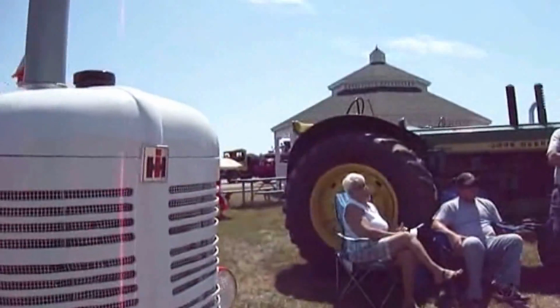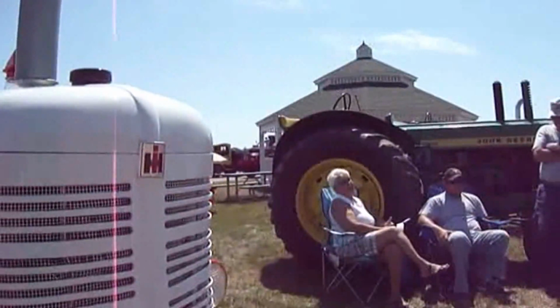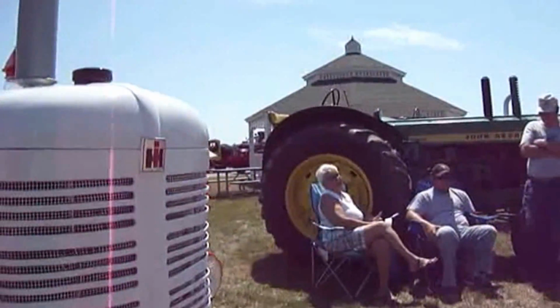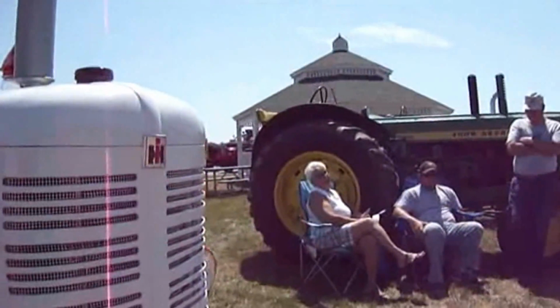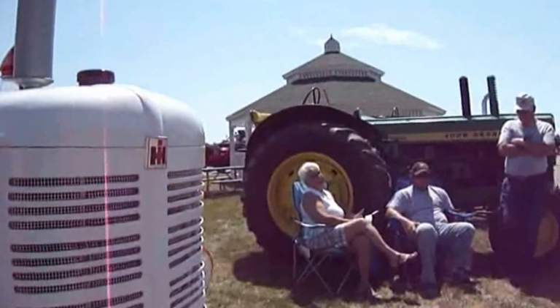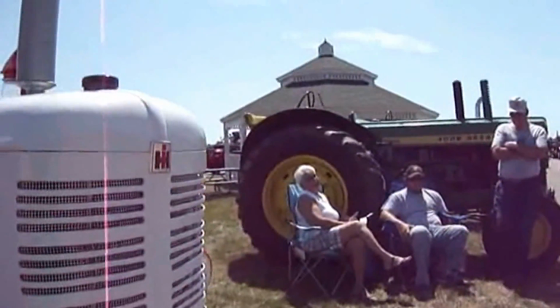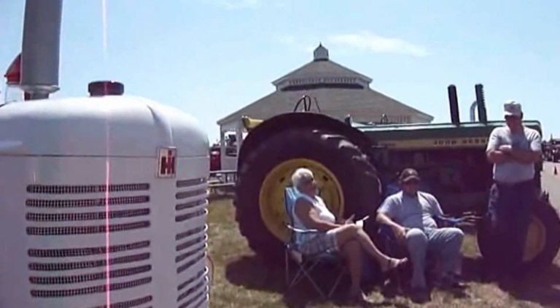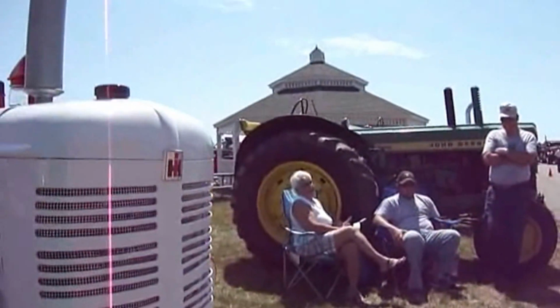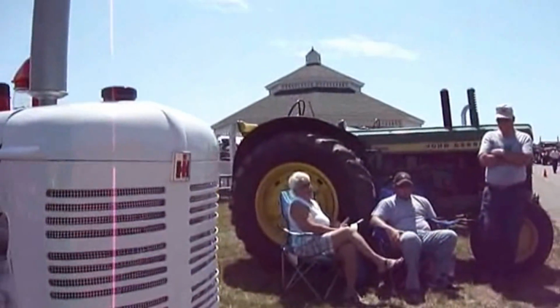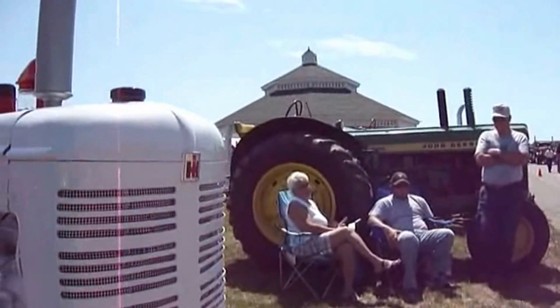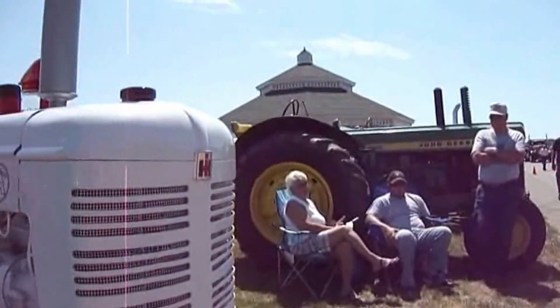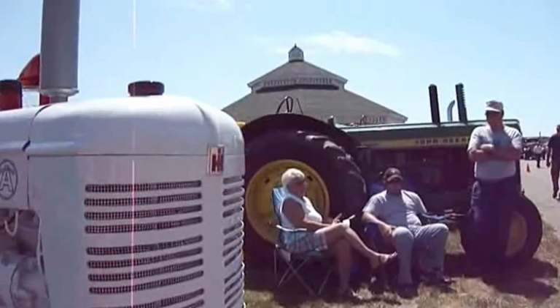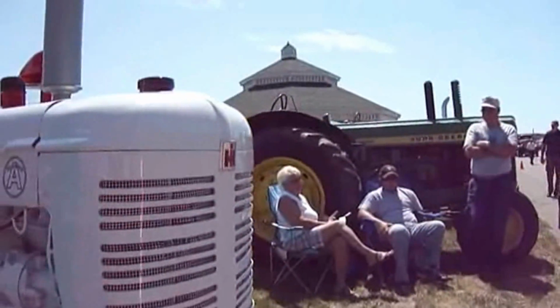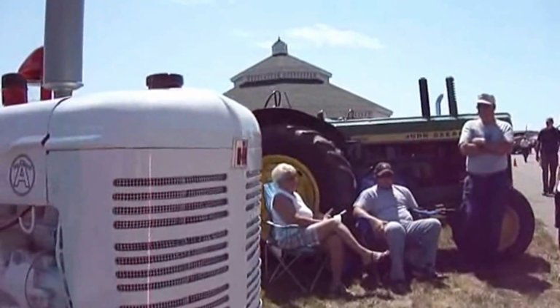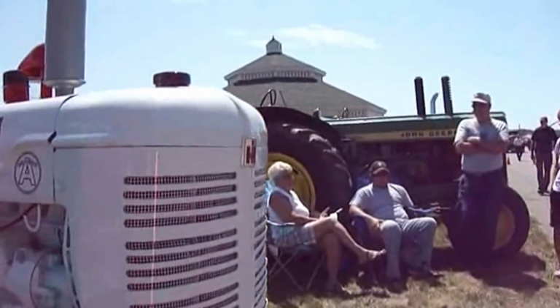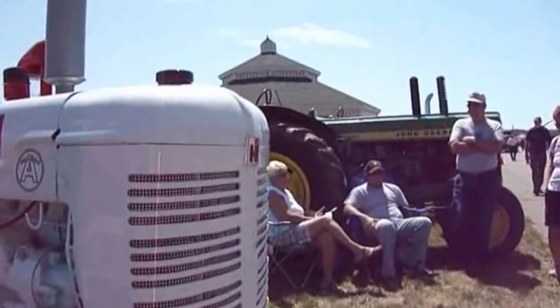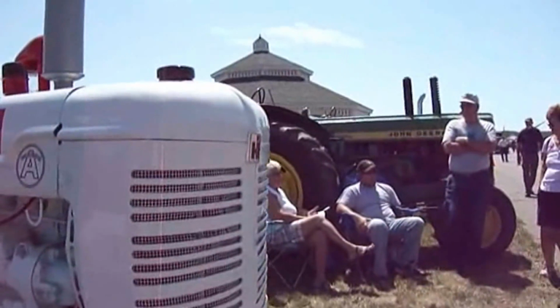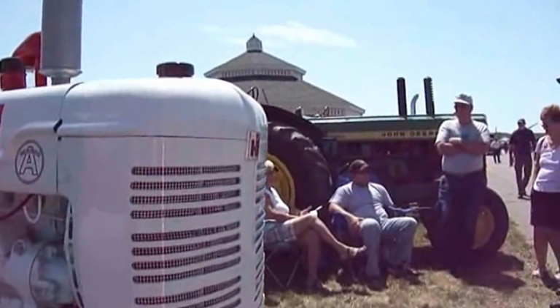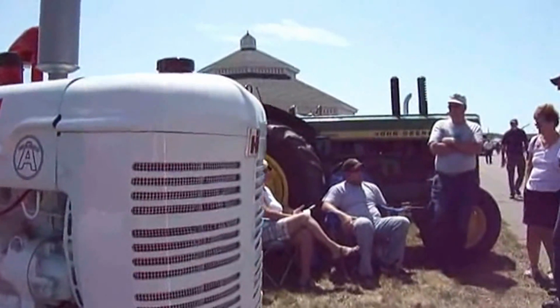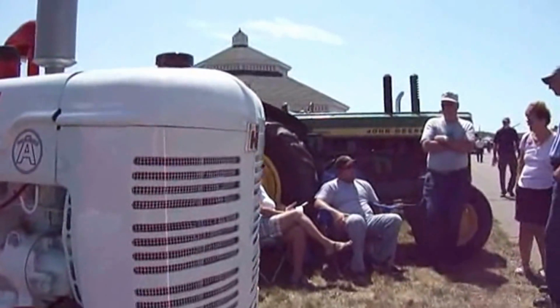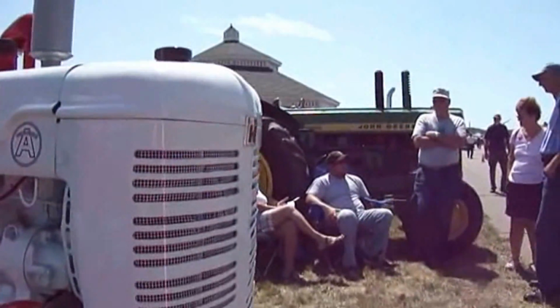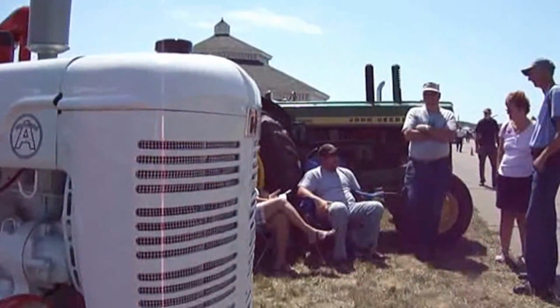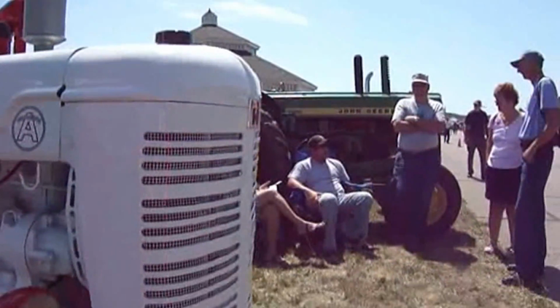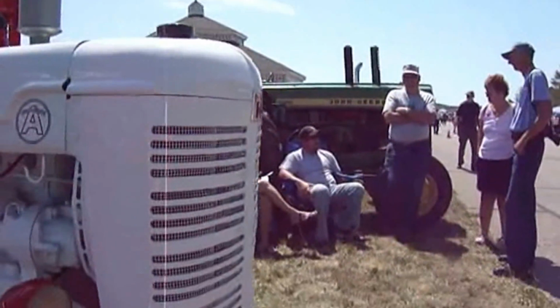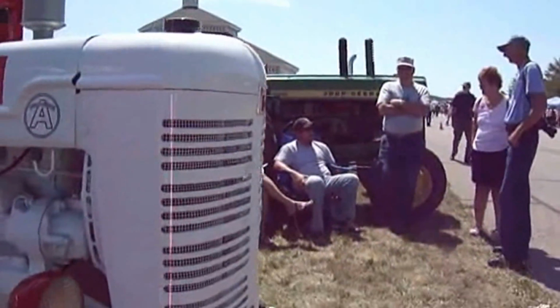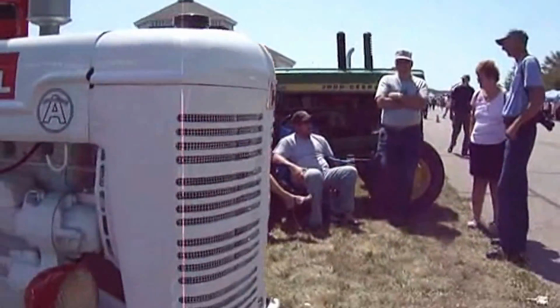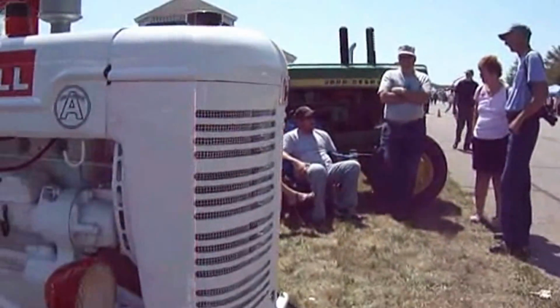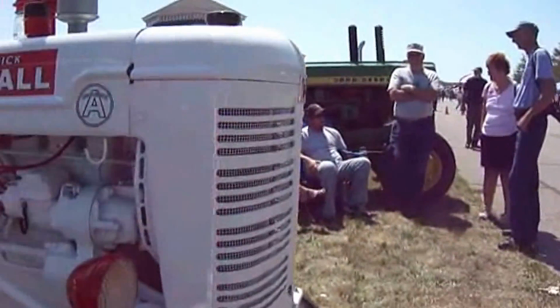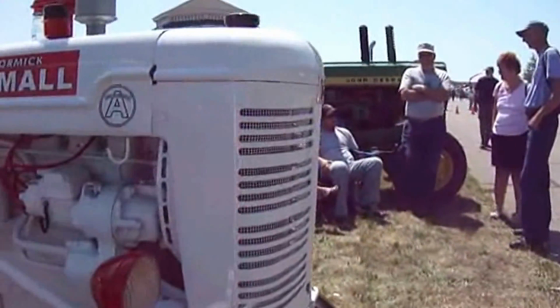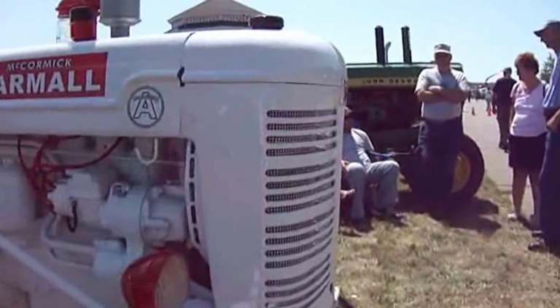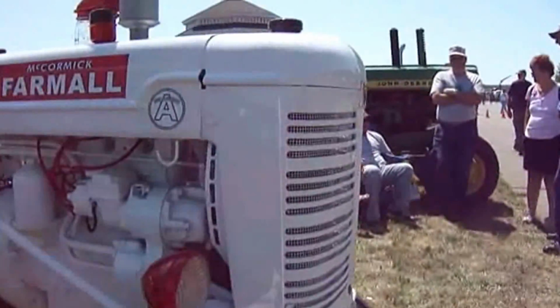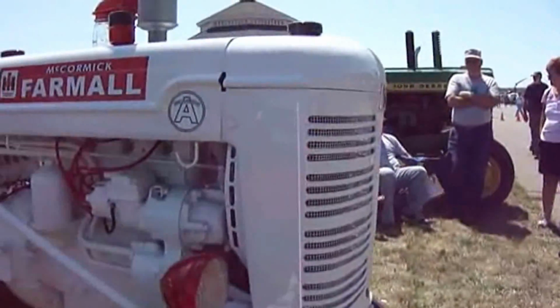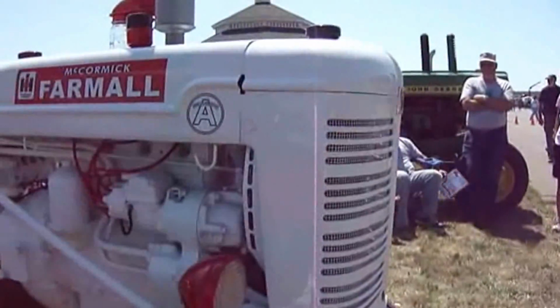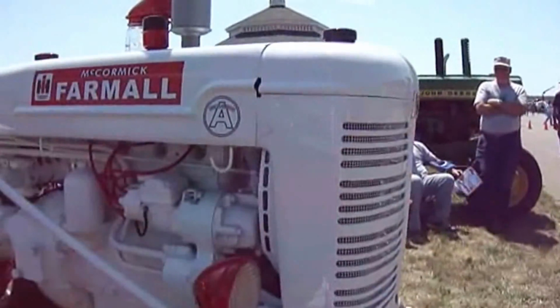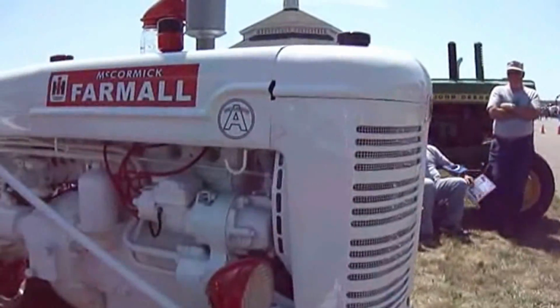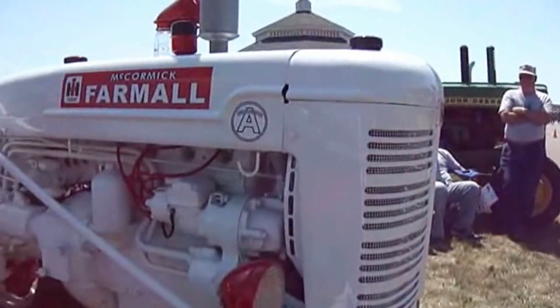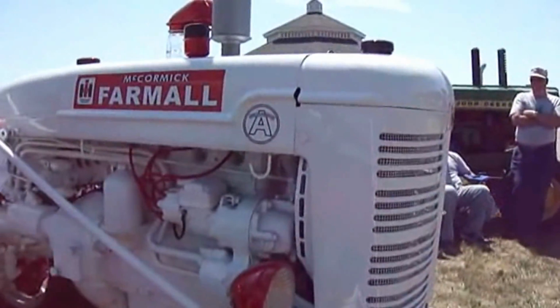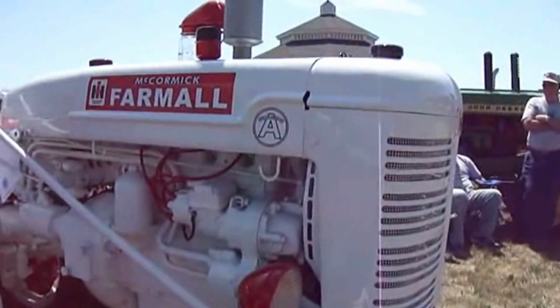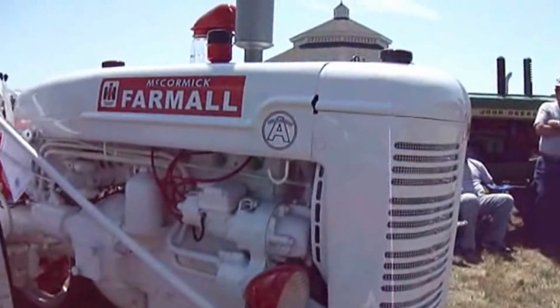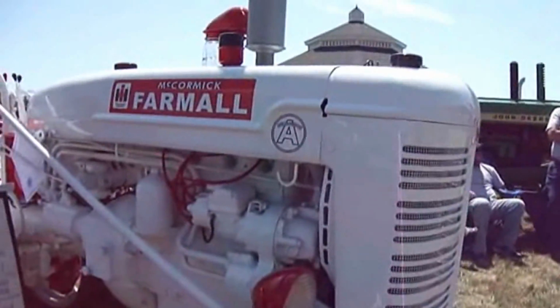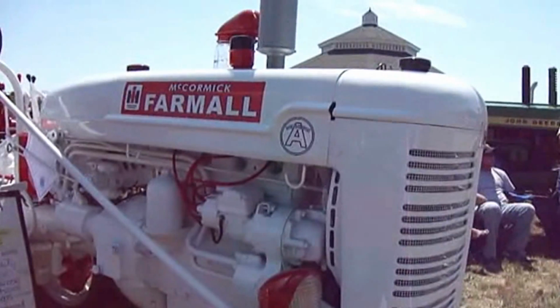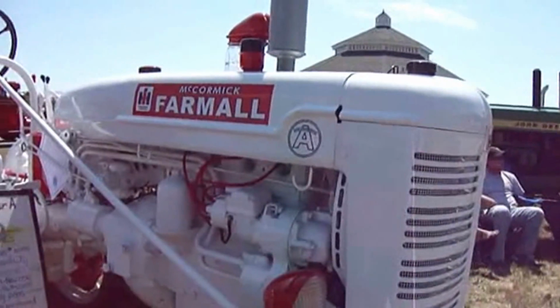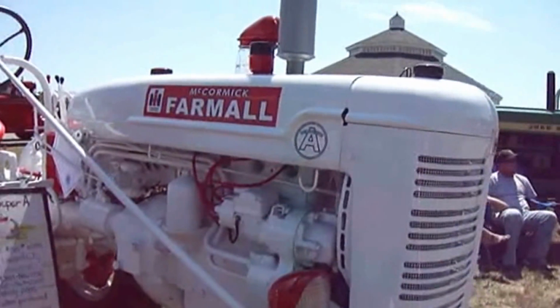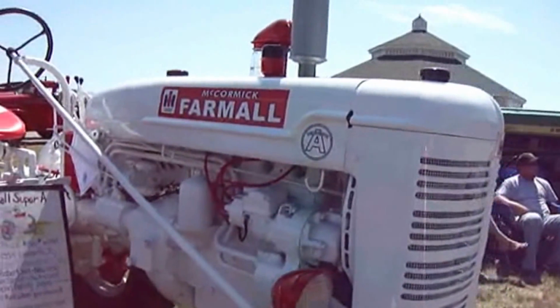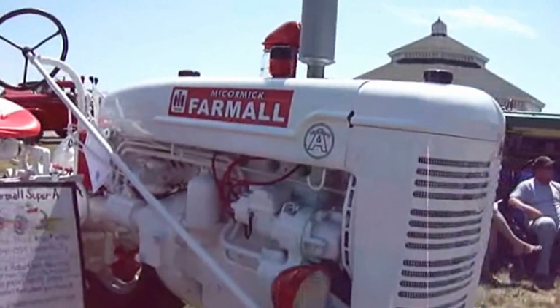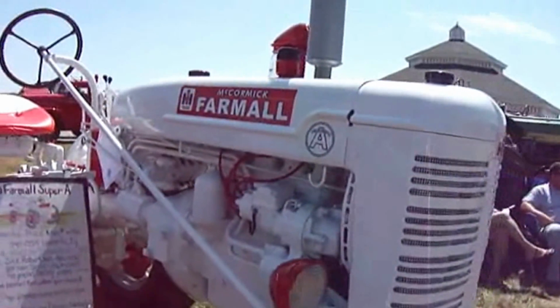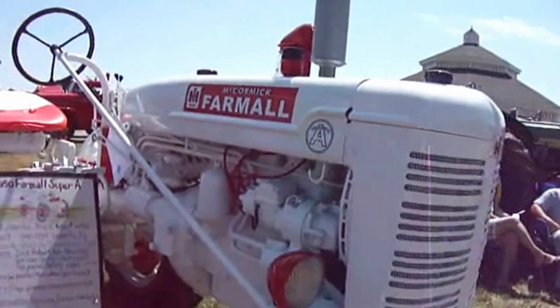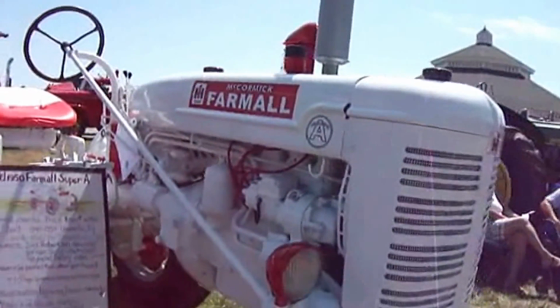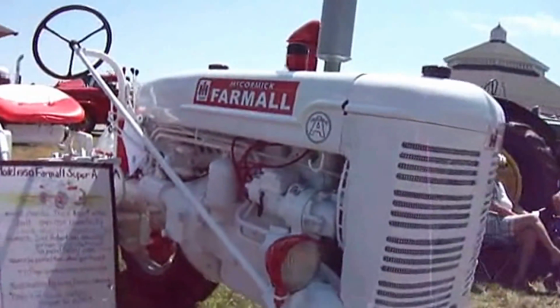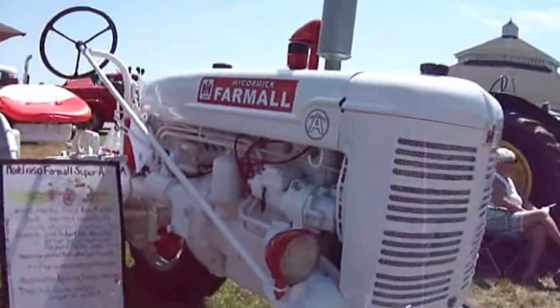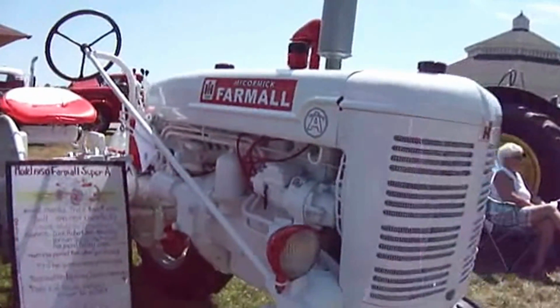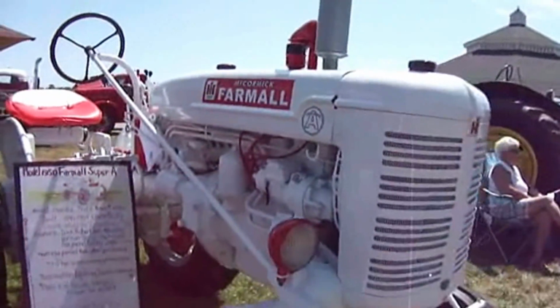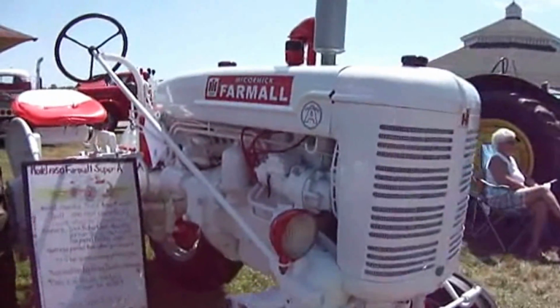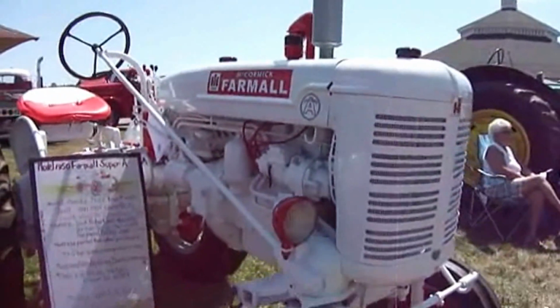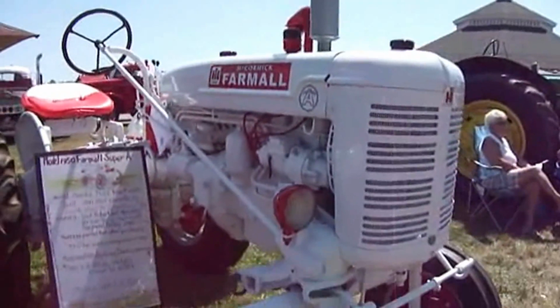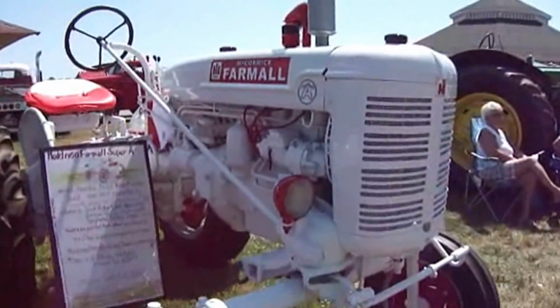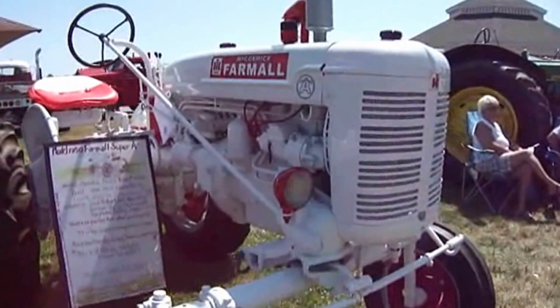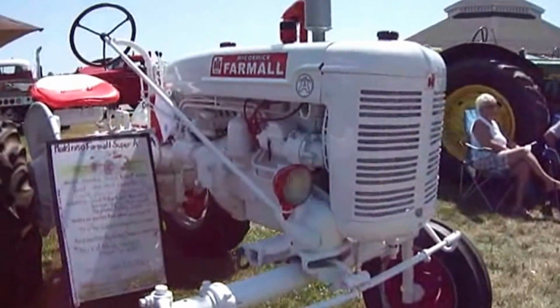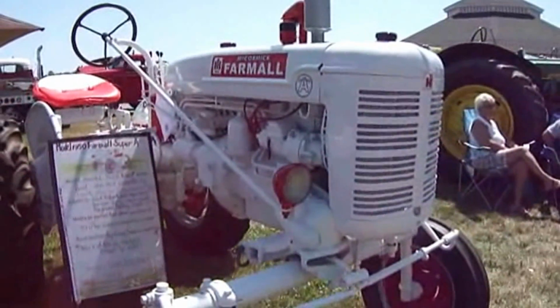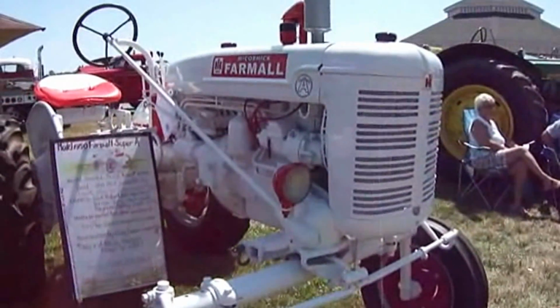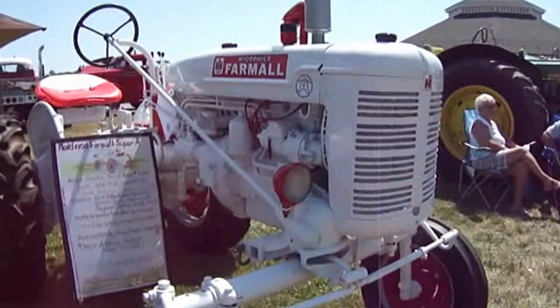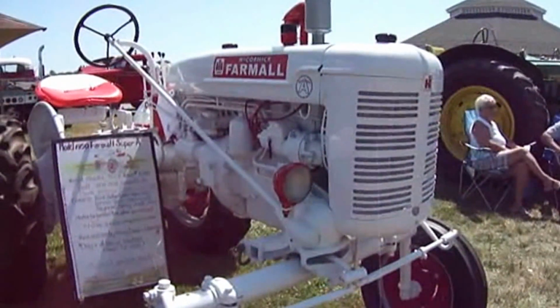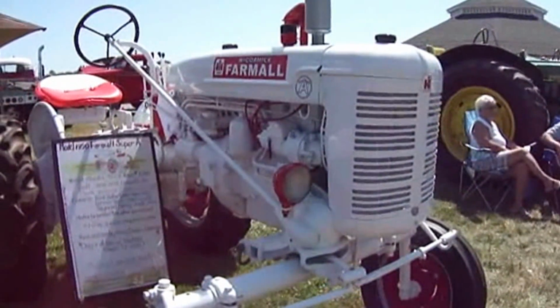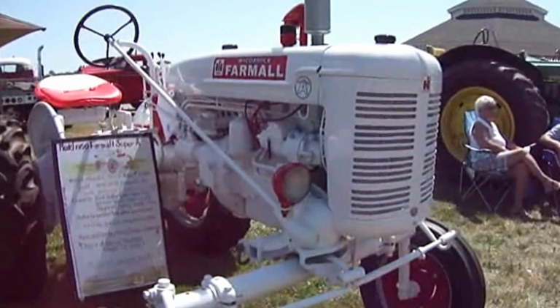This is a 1950. Wow, look at that. That's nice.